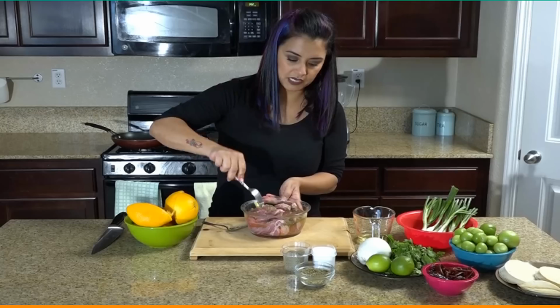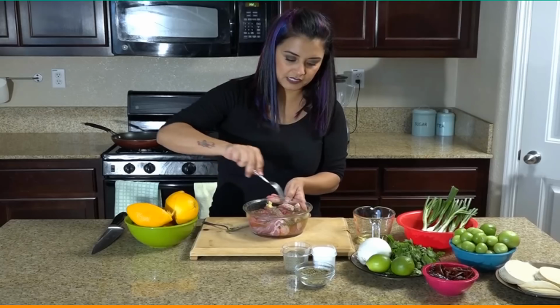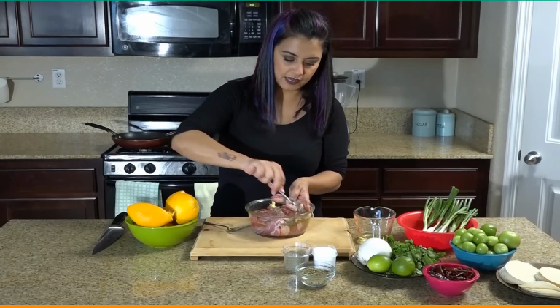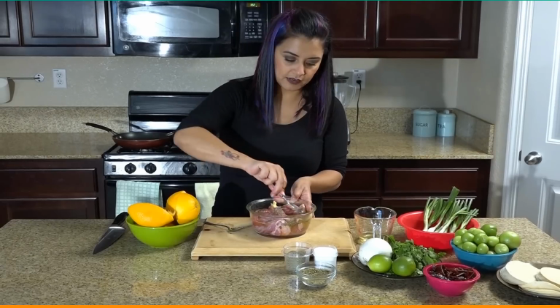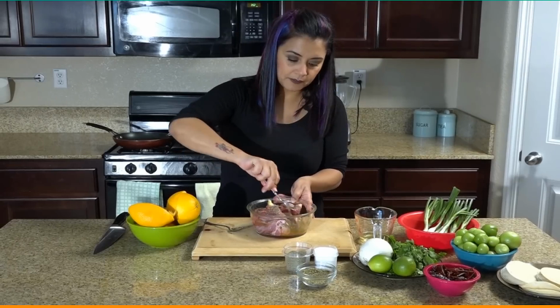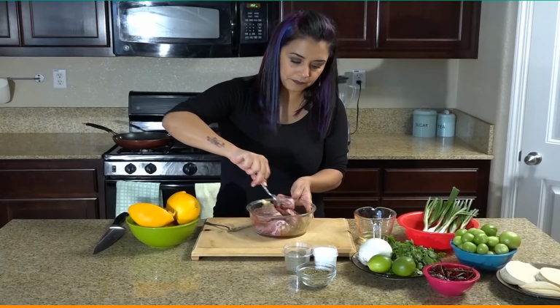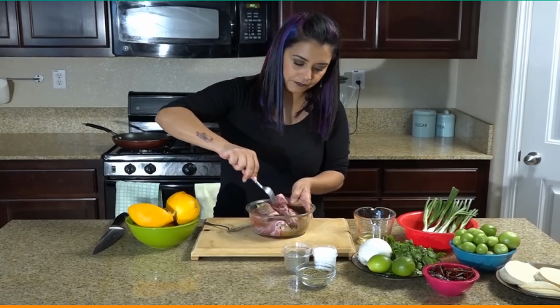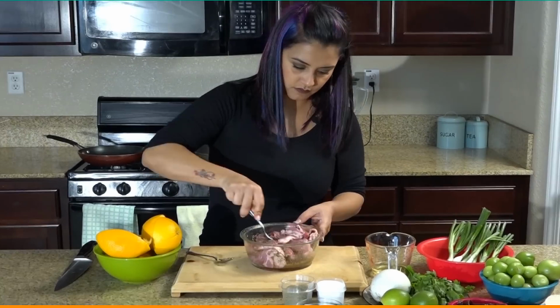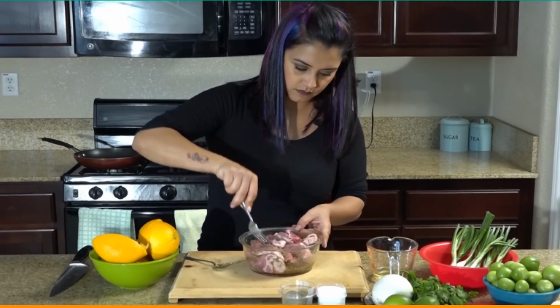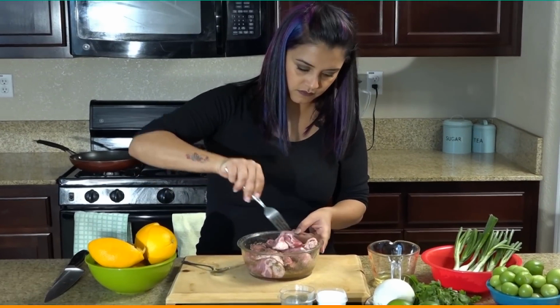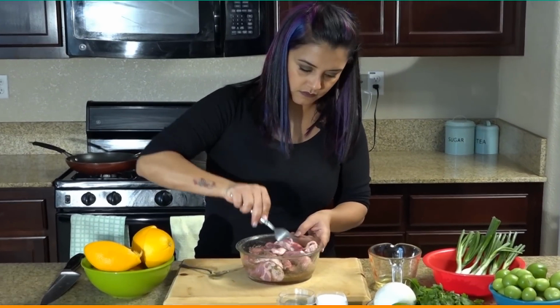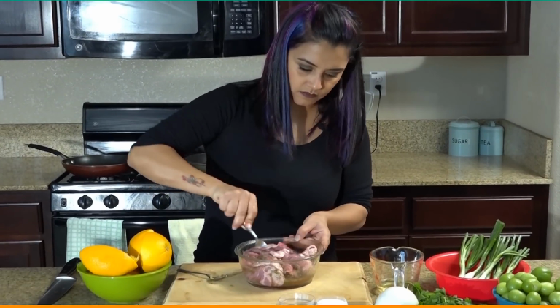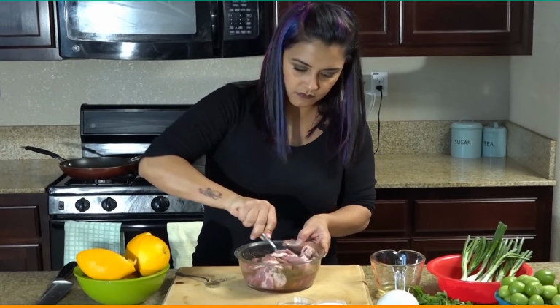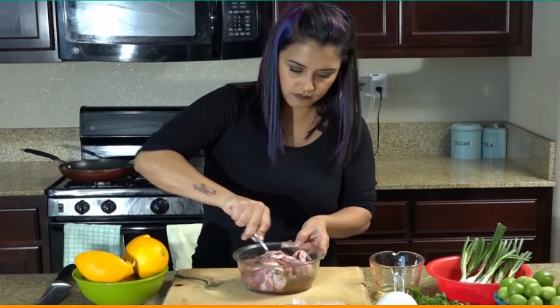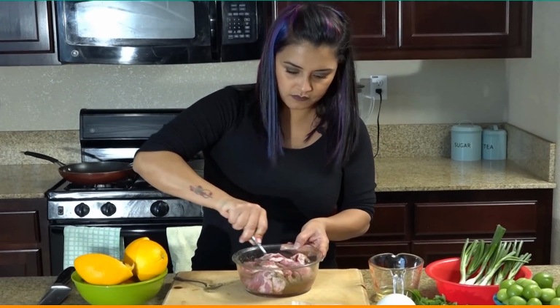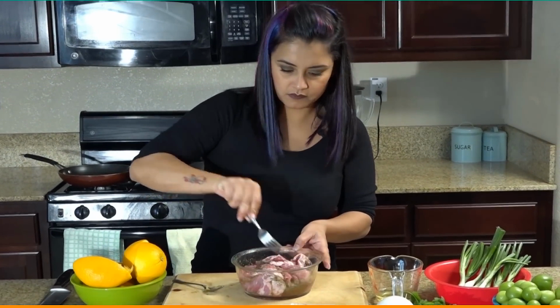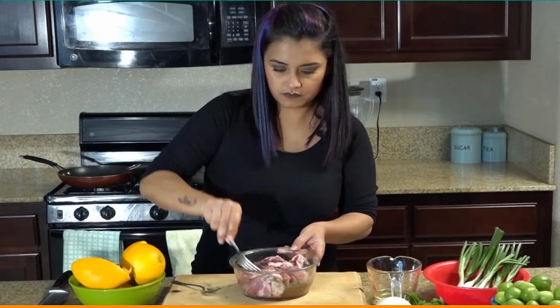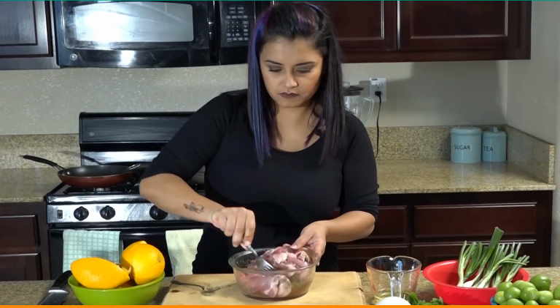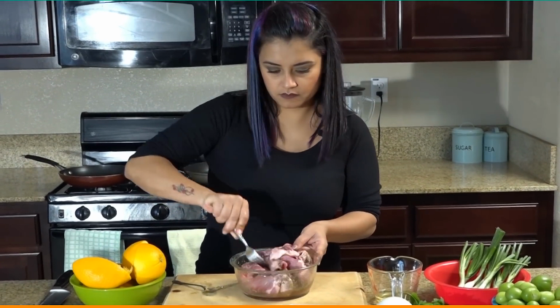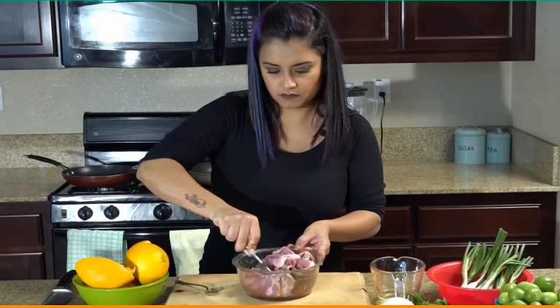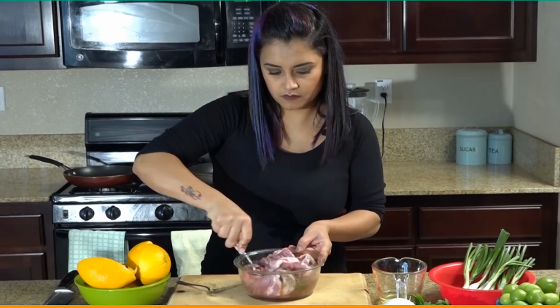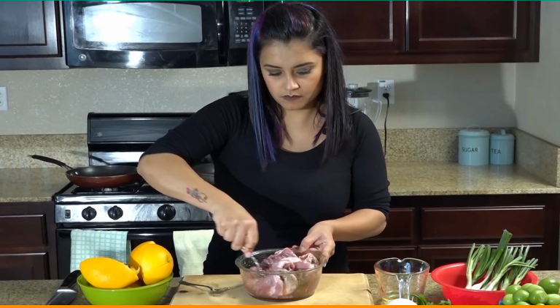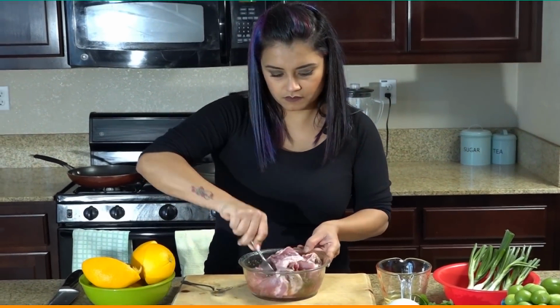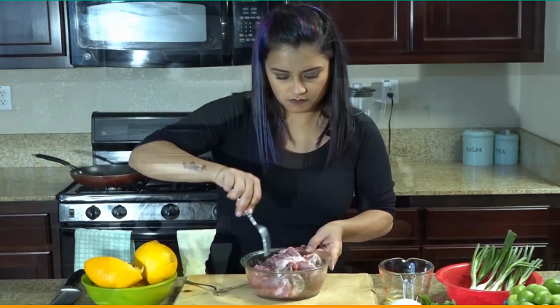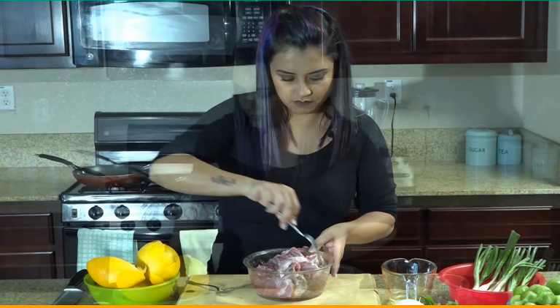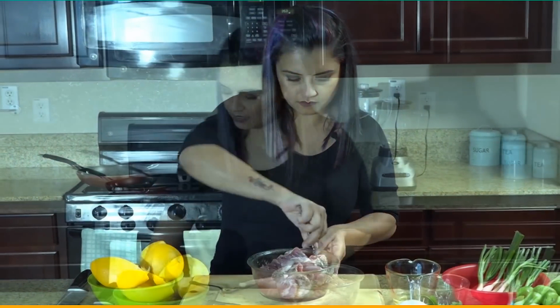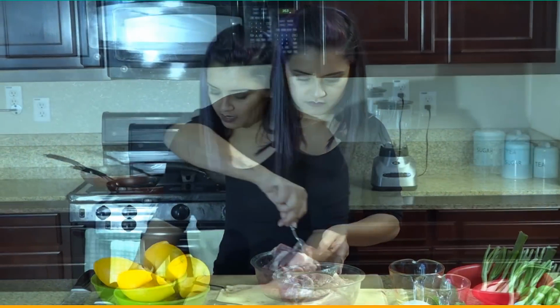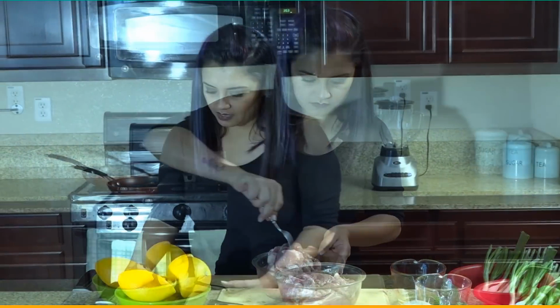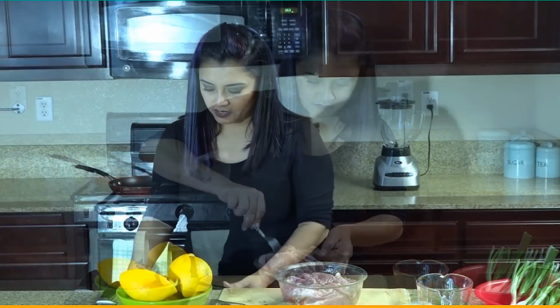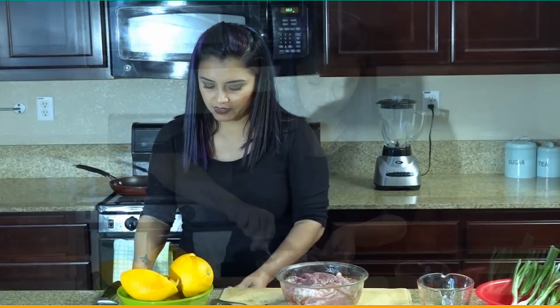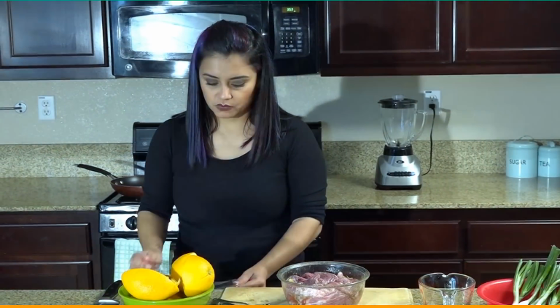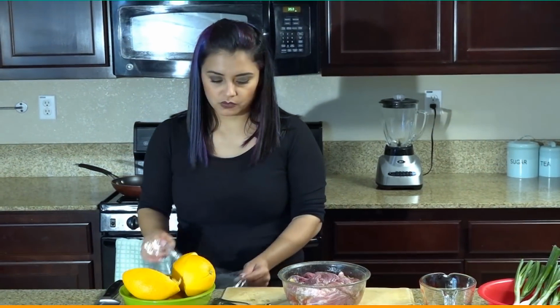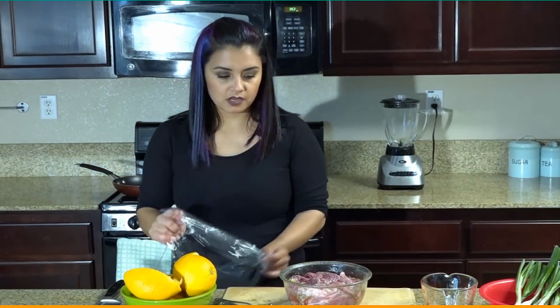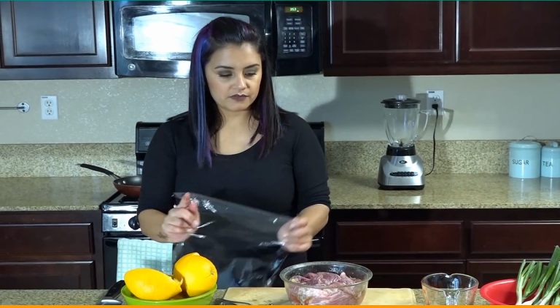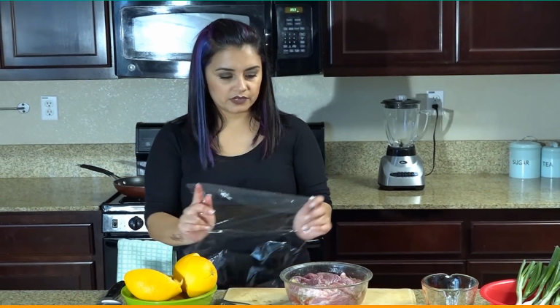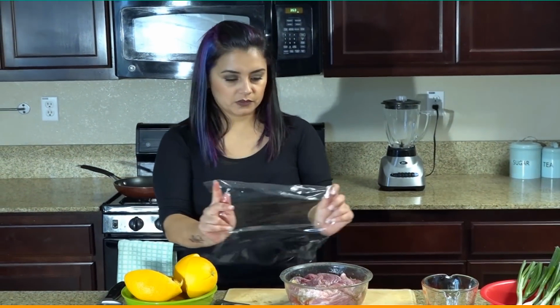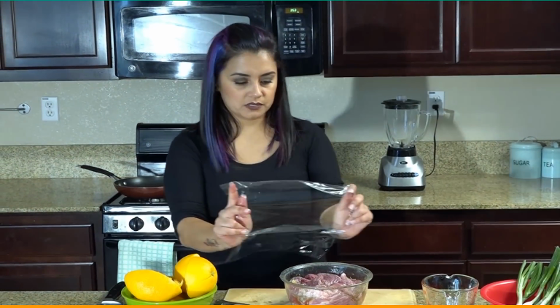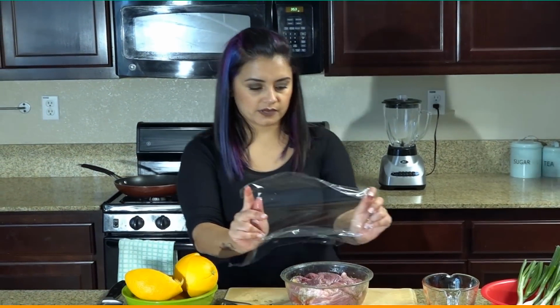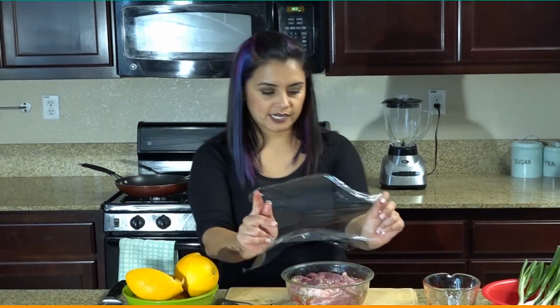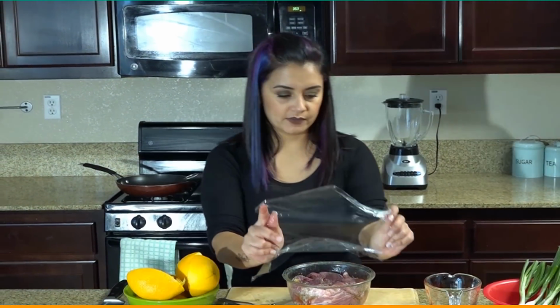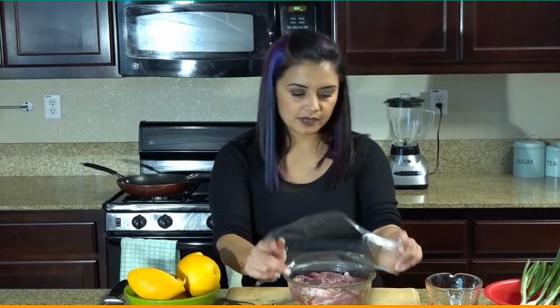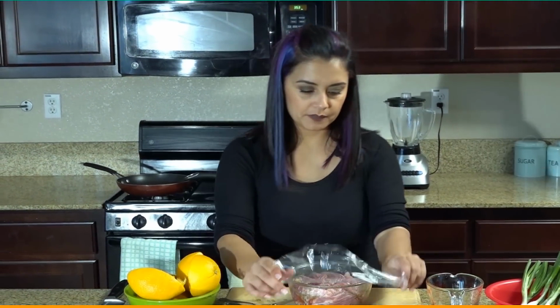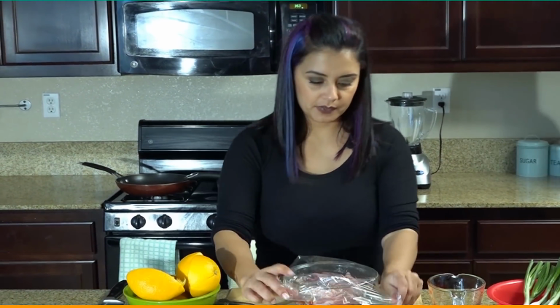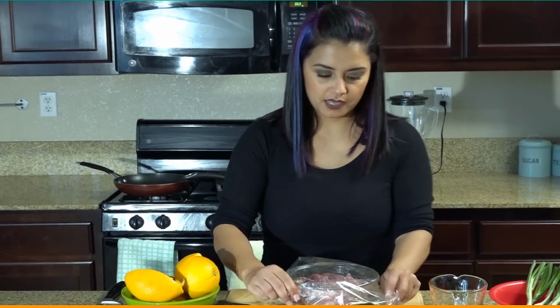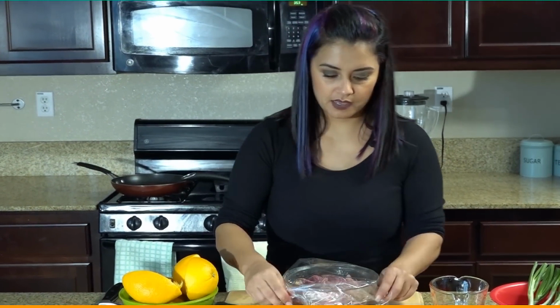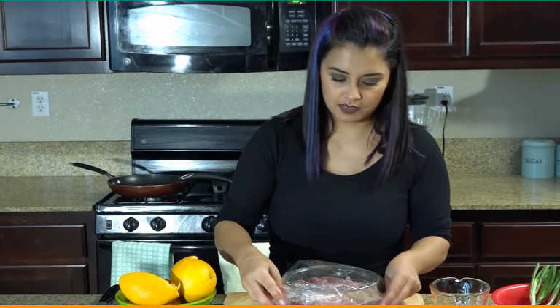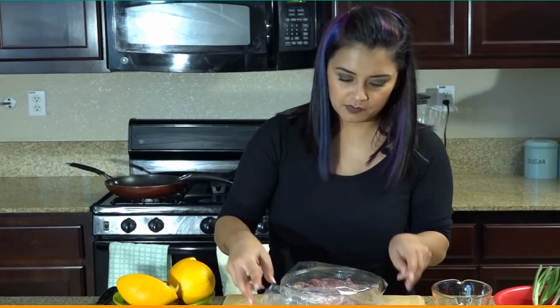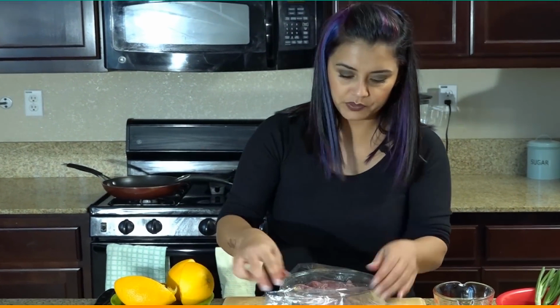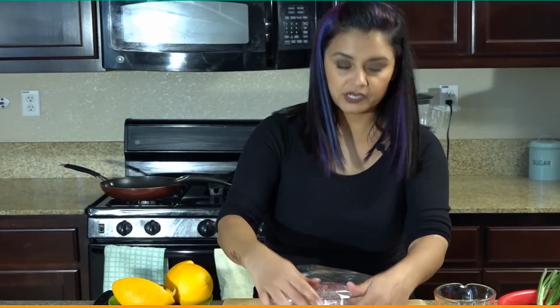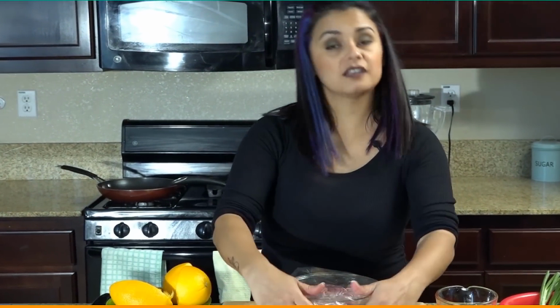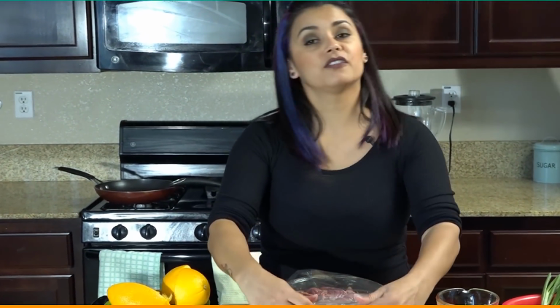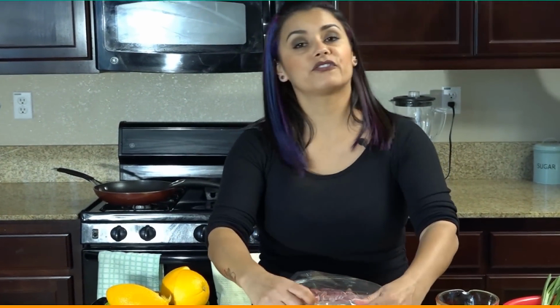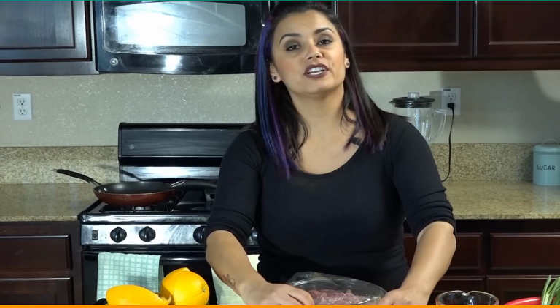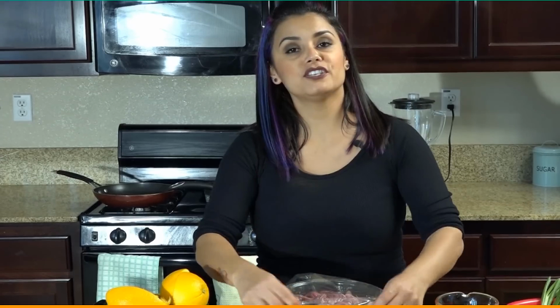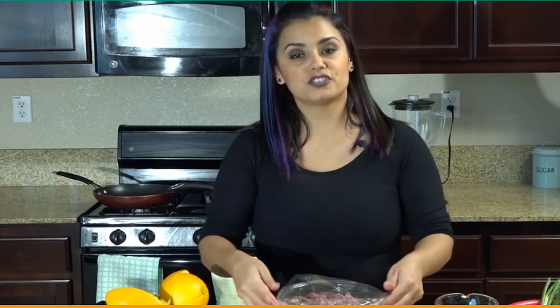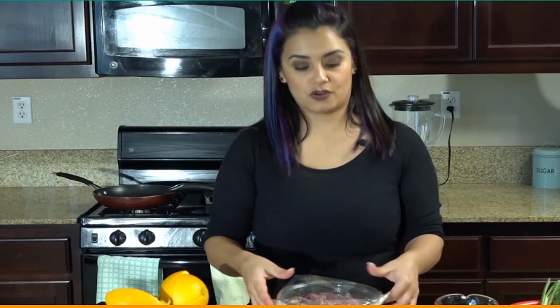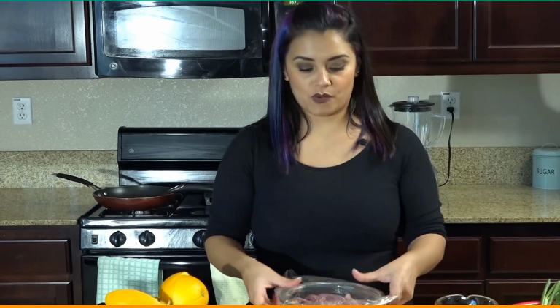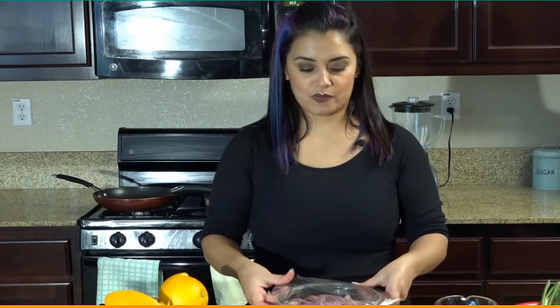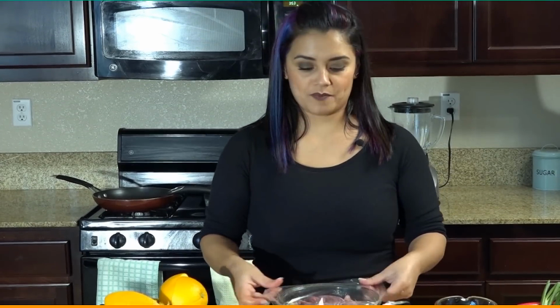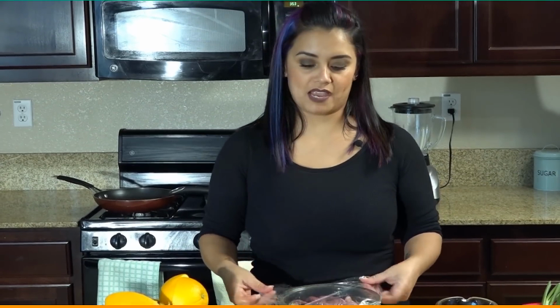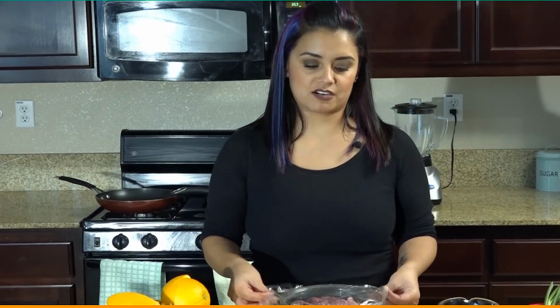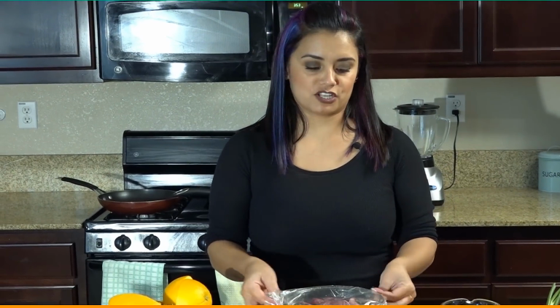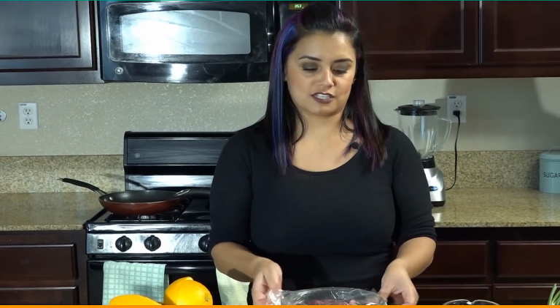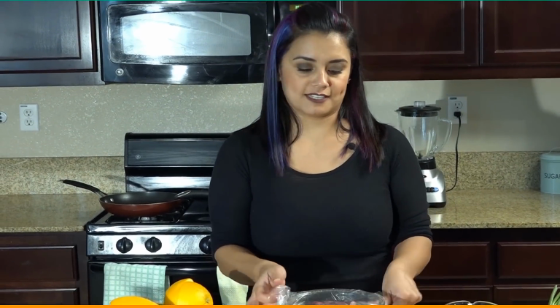Mix that up and then we'll cover it with saran wrap and put it in the fridge while we make our salsa.